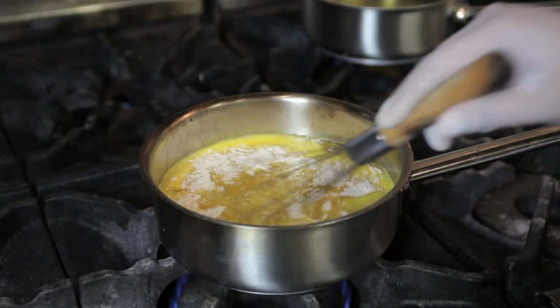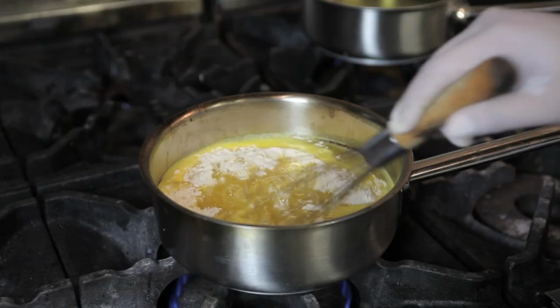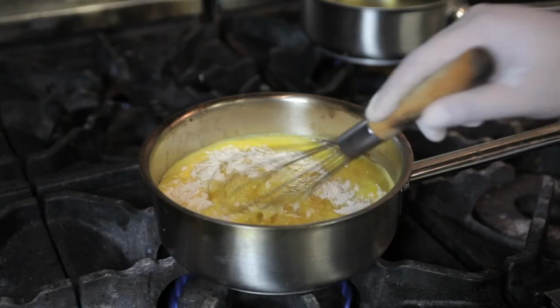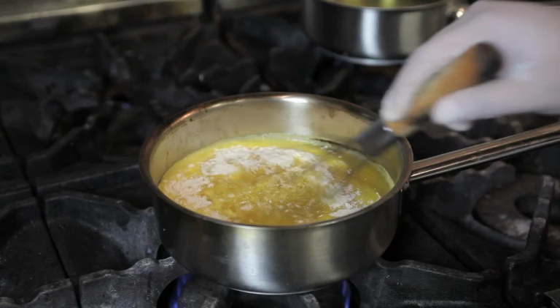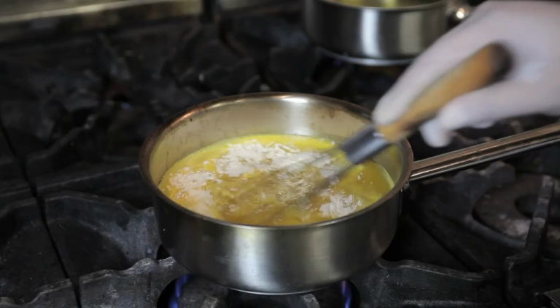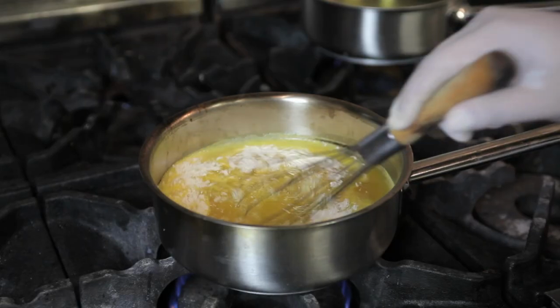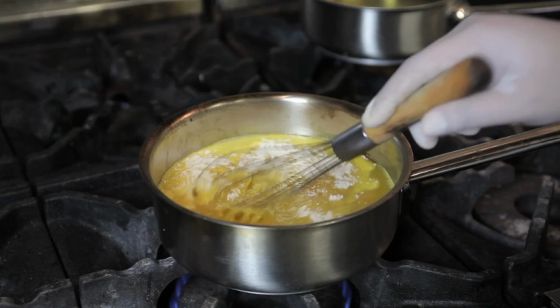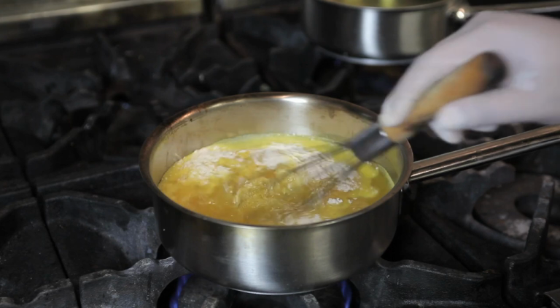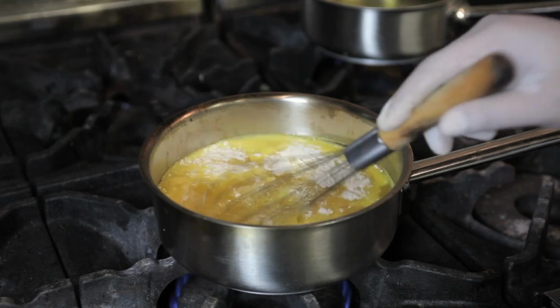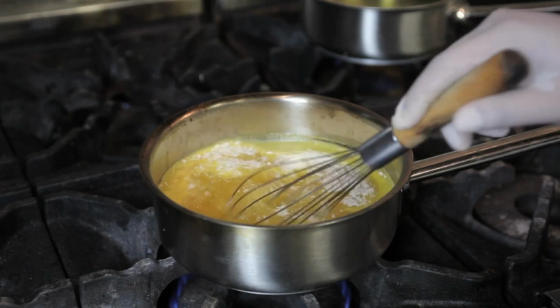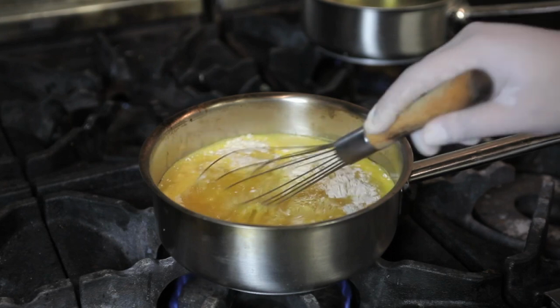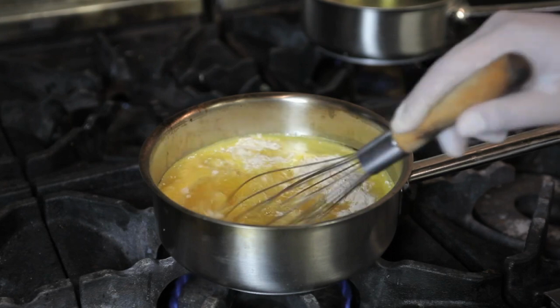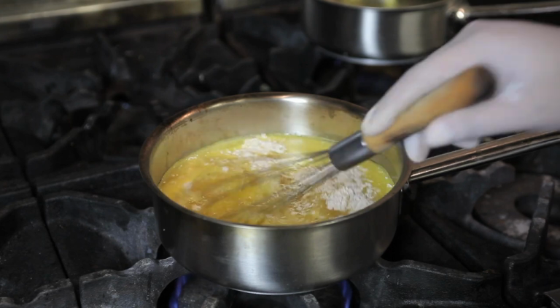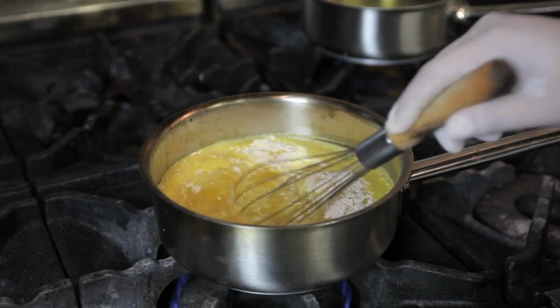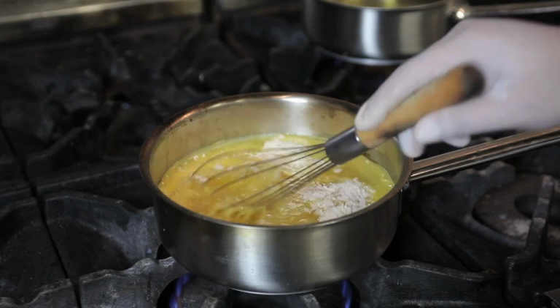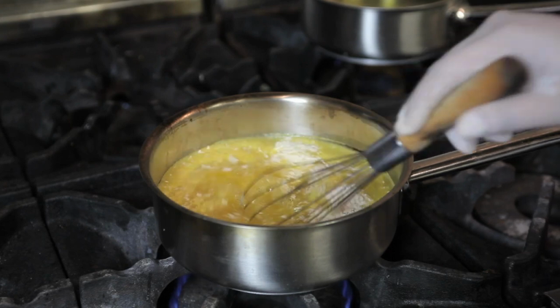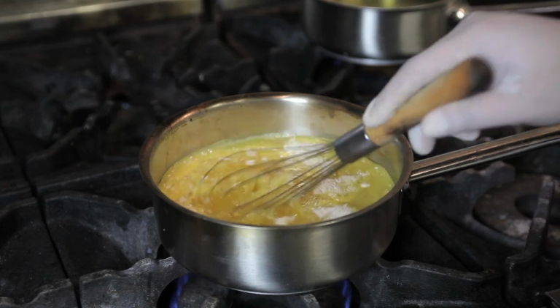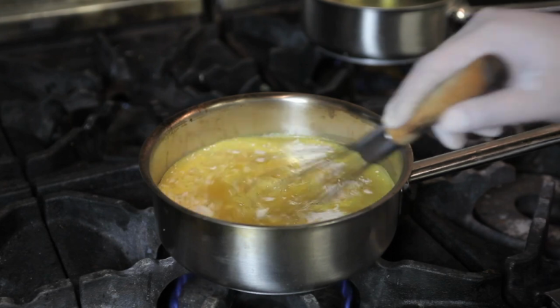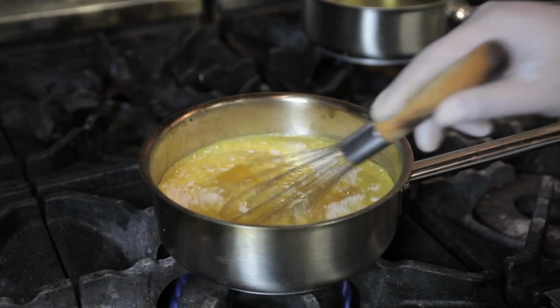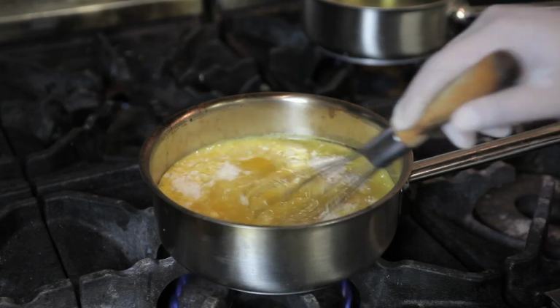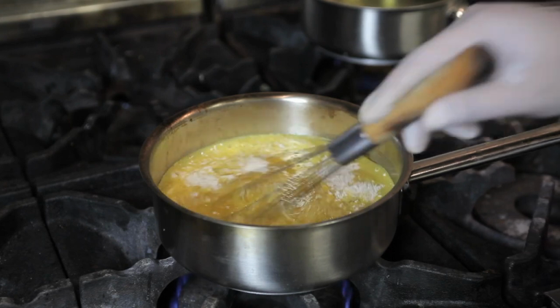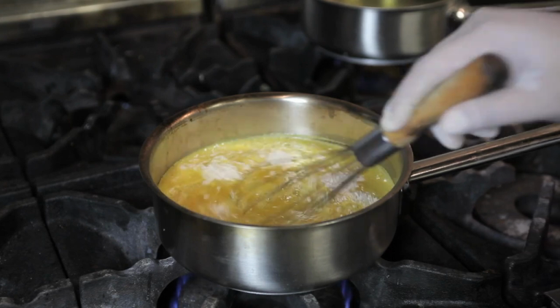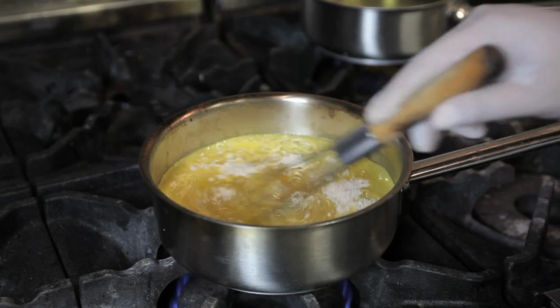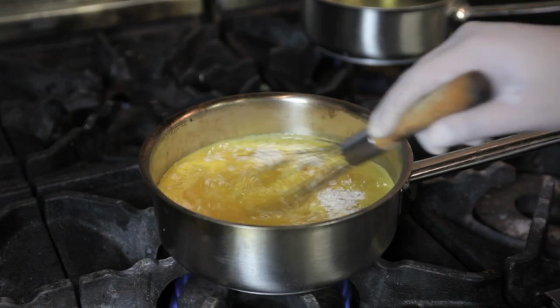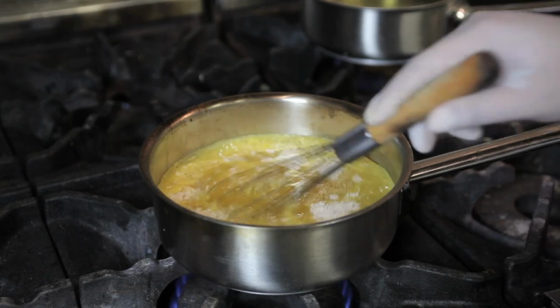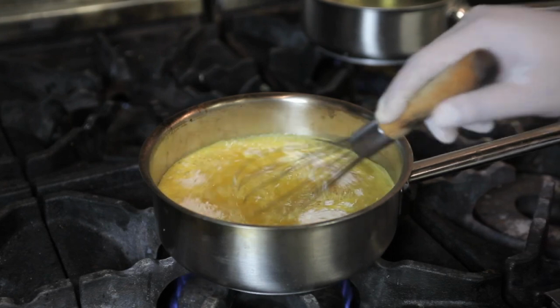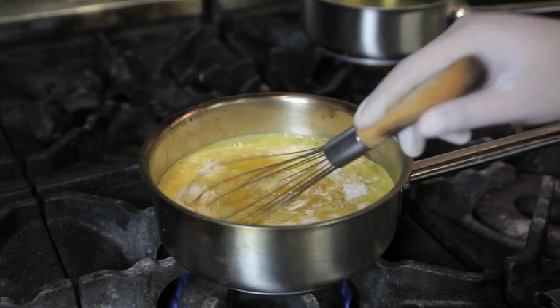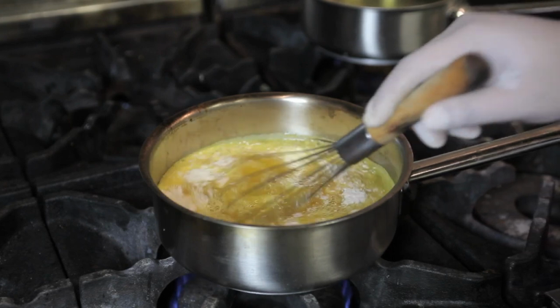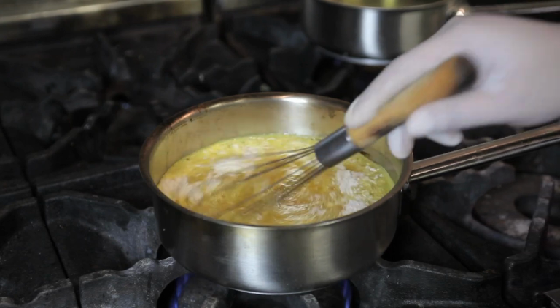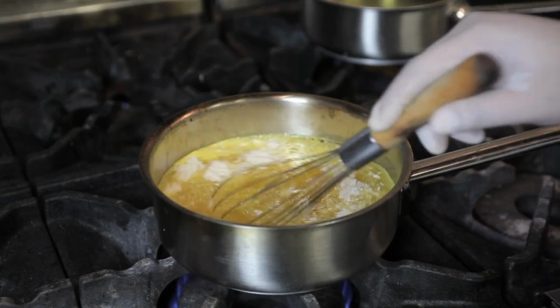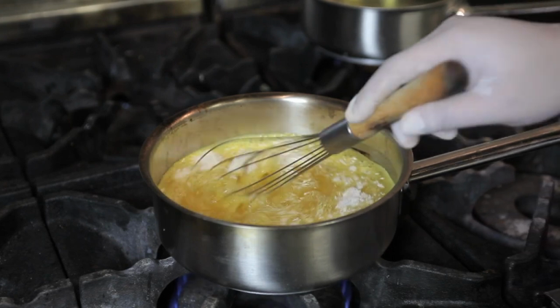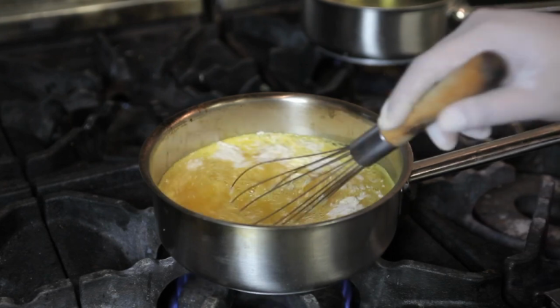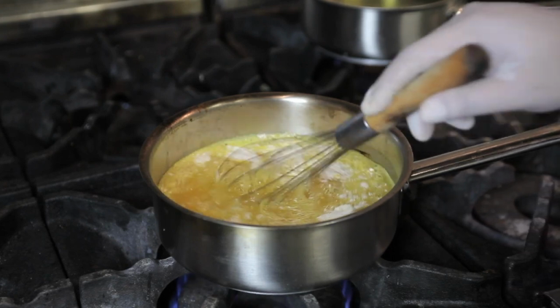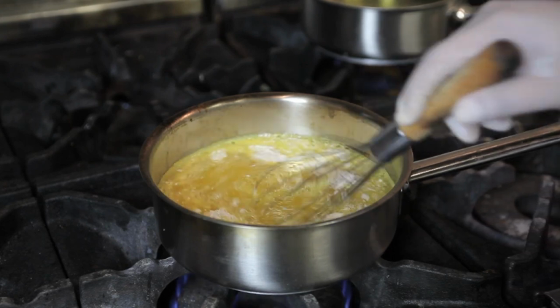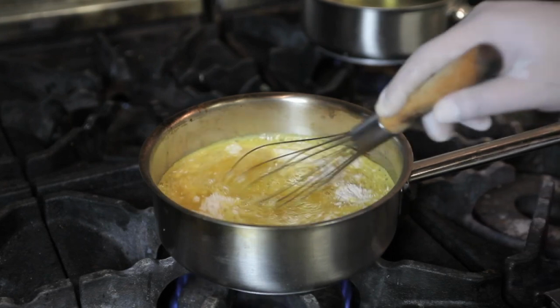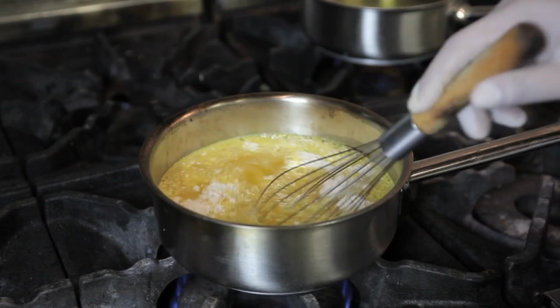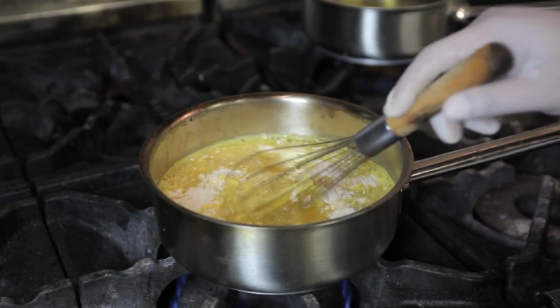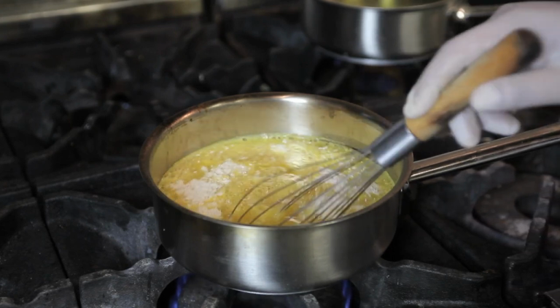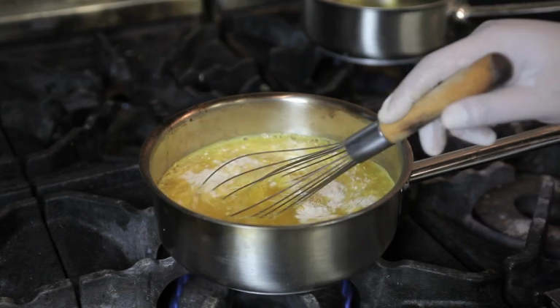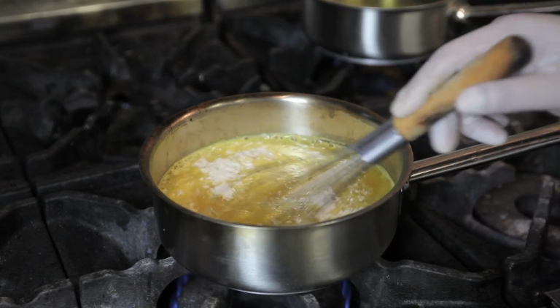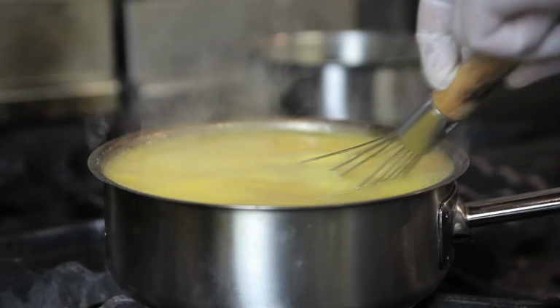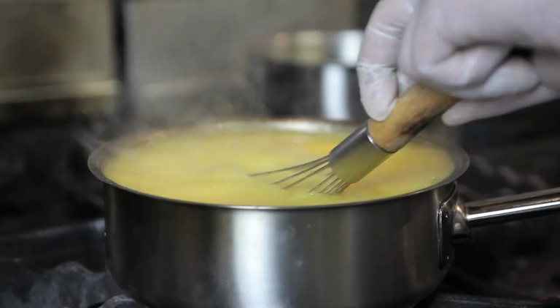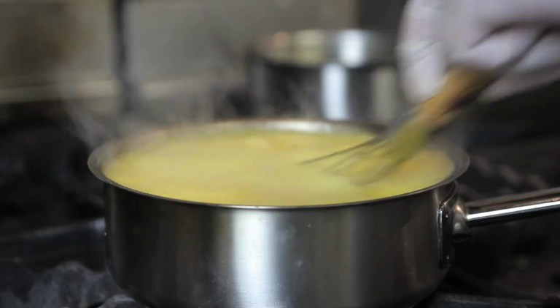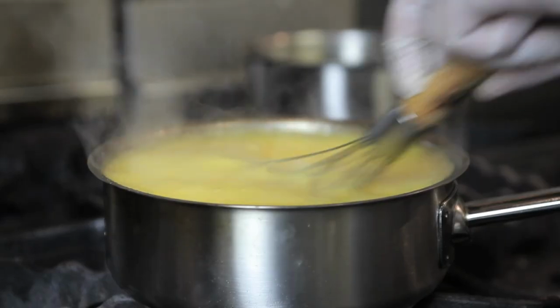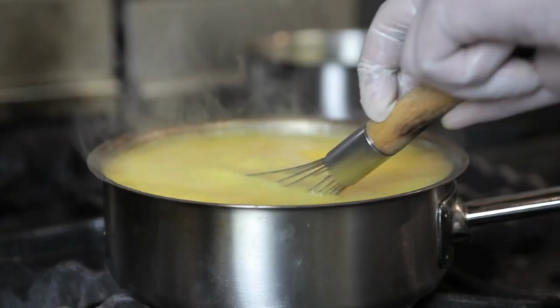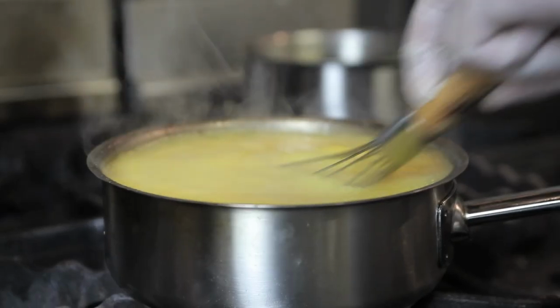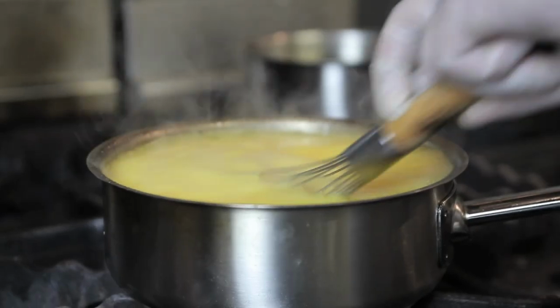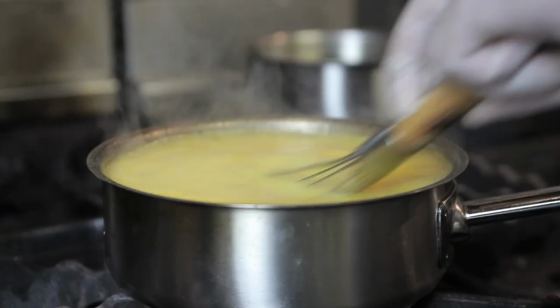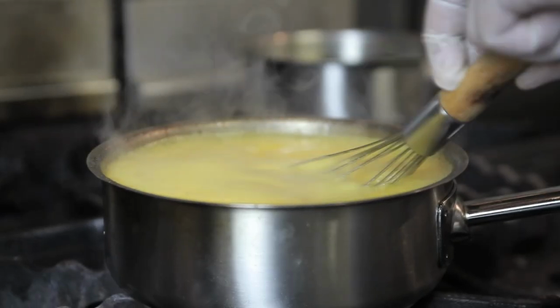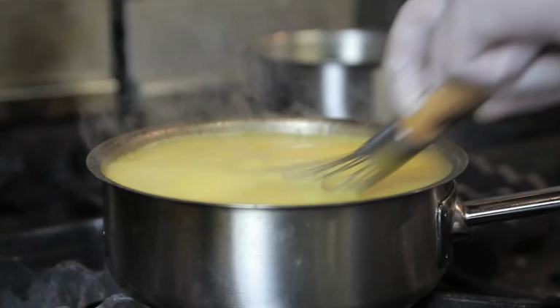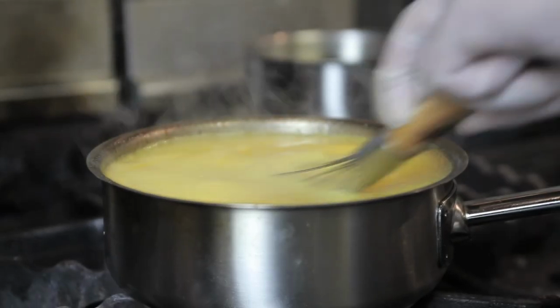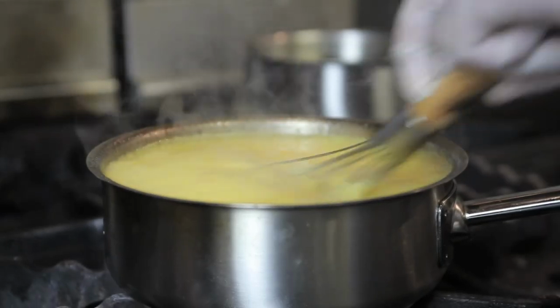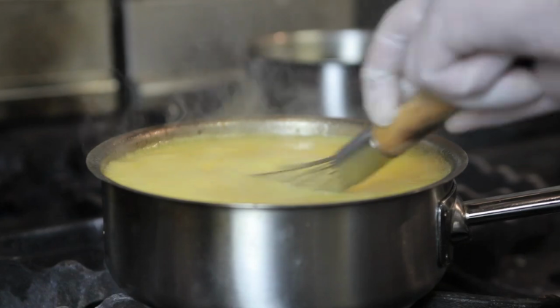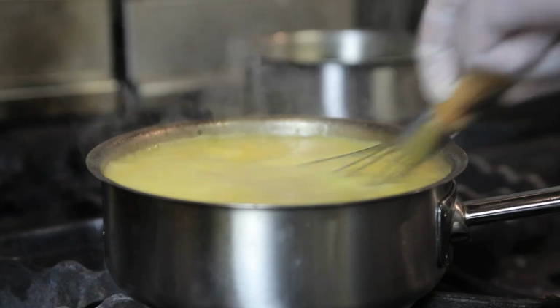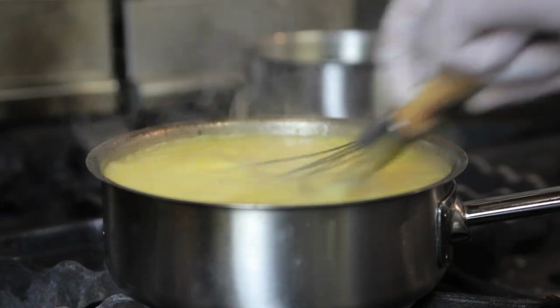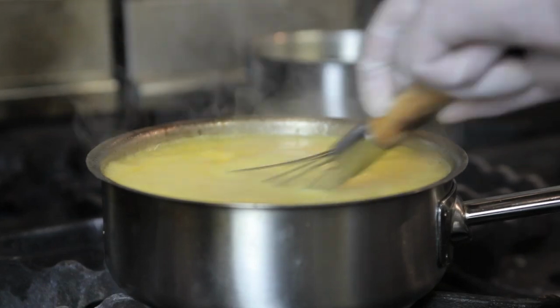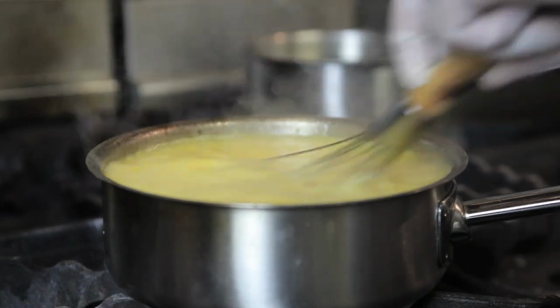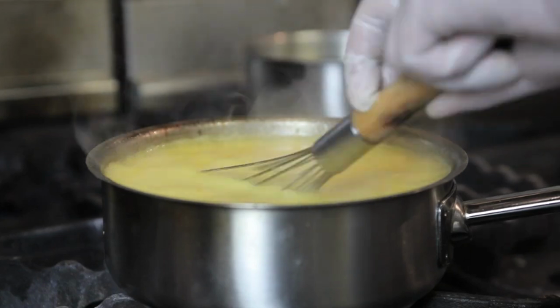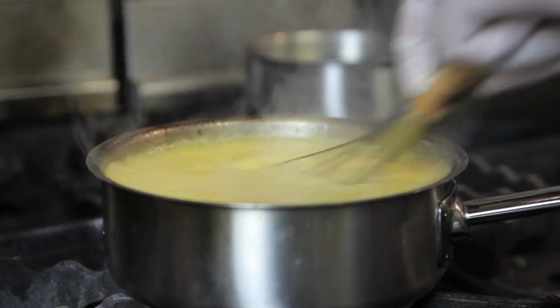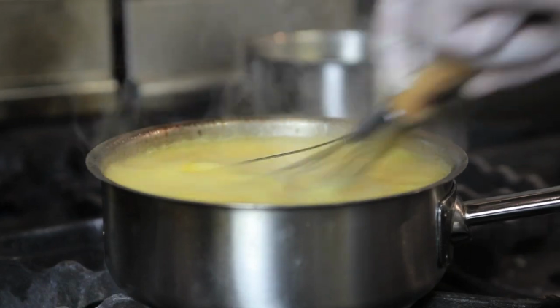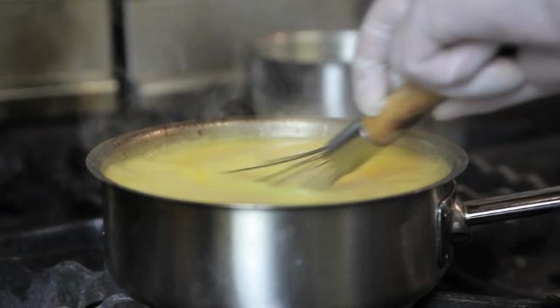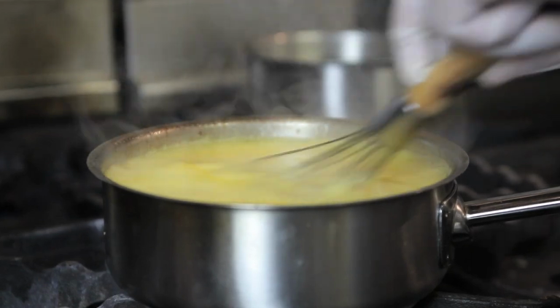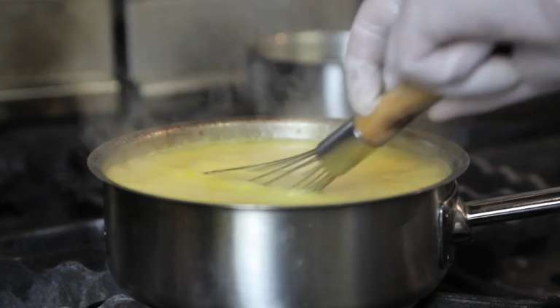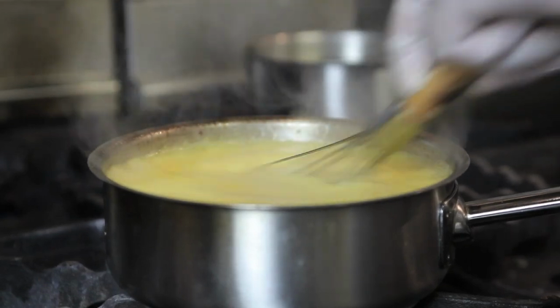Next, whisk your mixture together on high heat for about four to six minutes until the gelatin is completely dissolved and absorbed into the liquid.